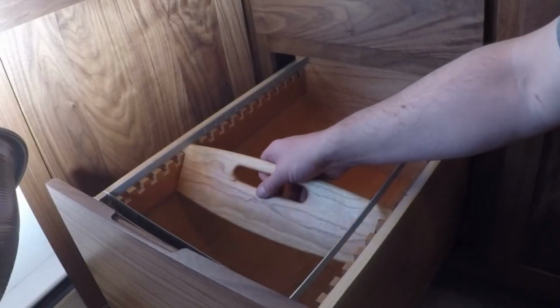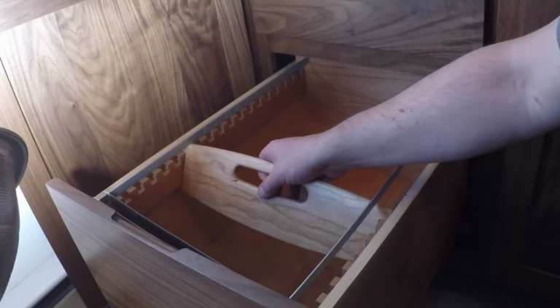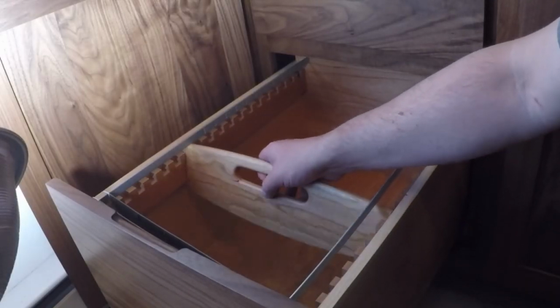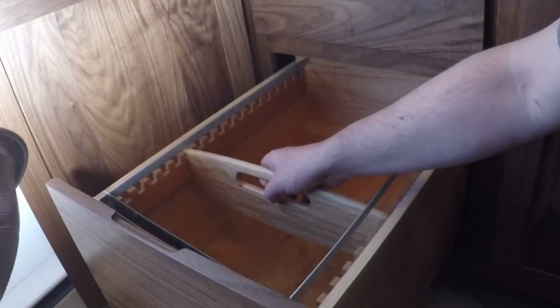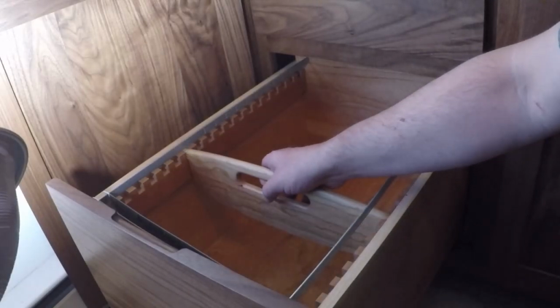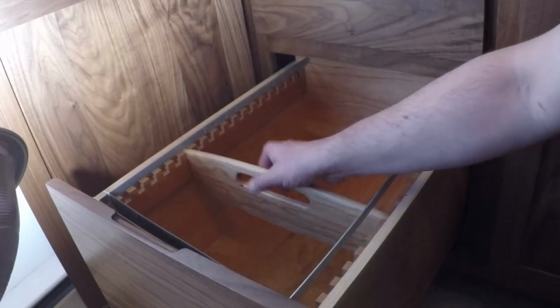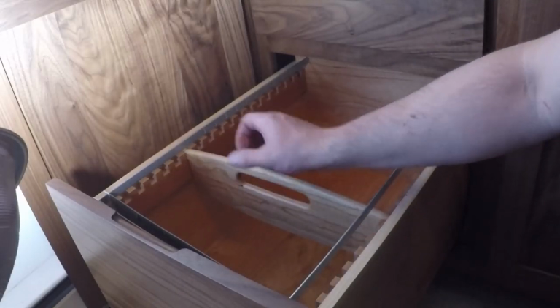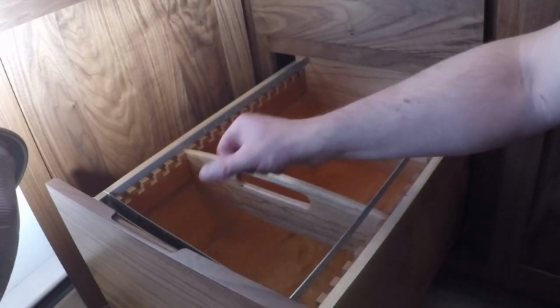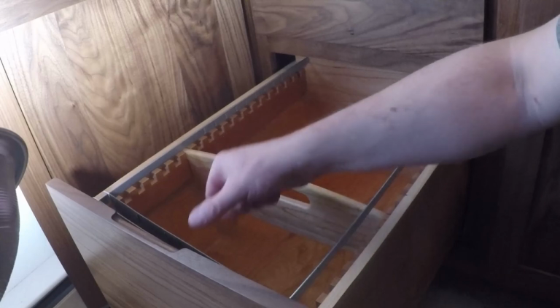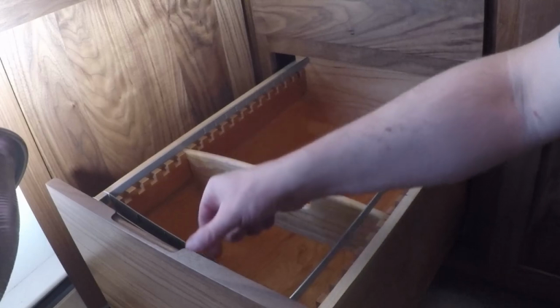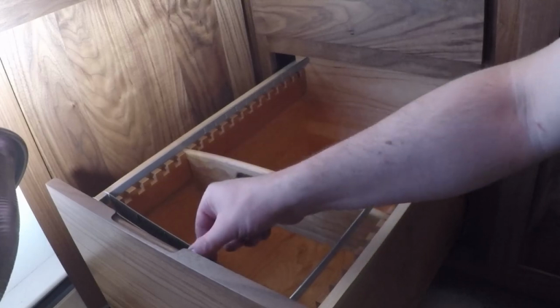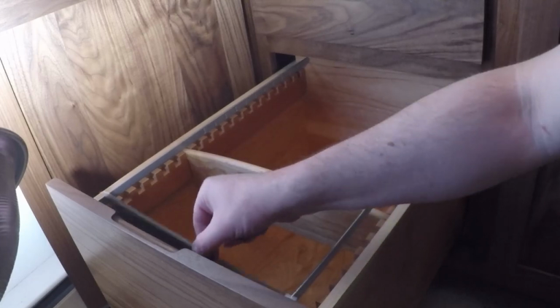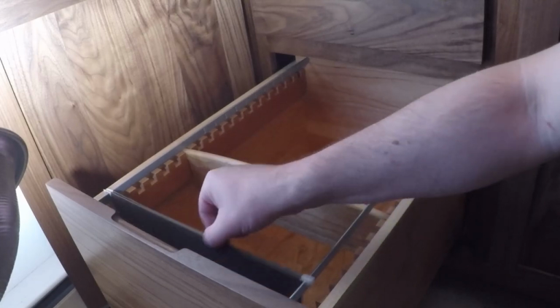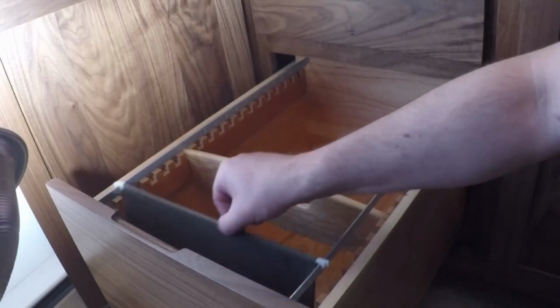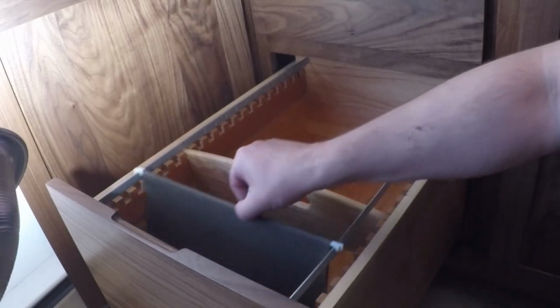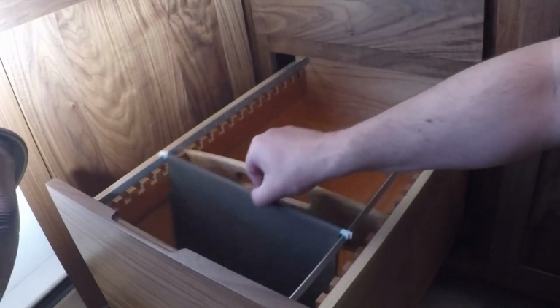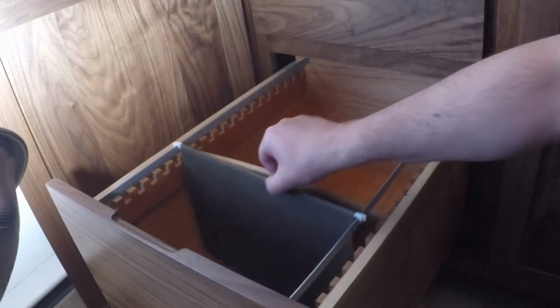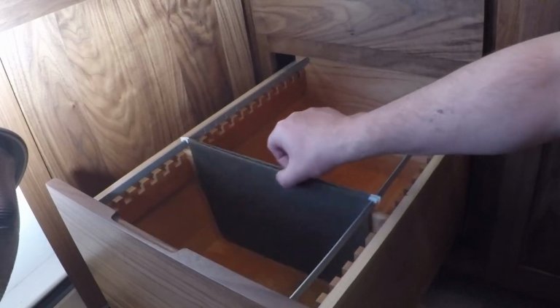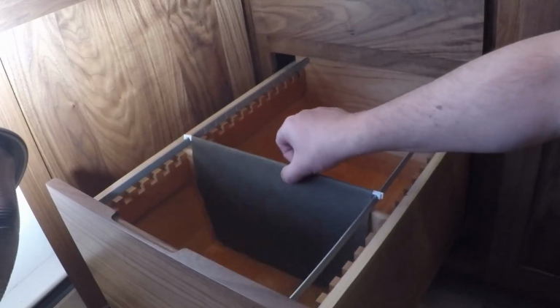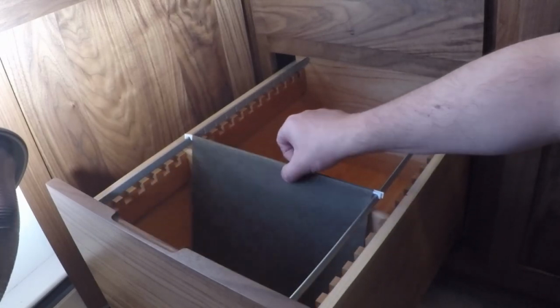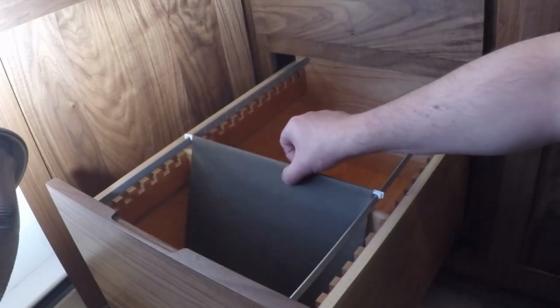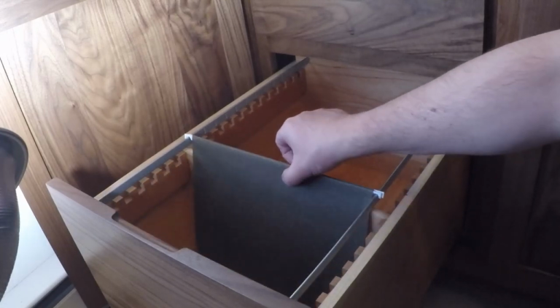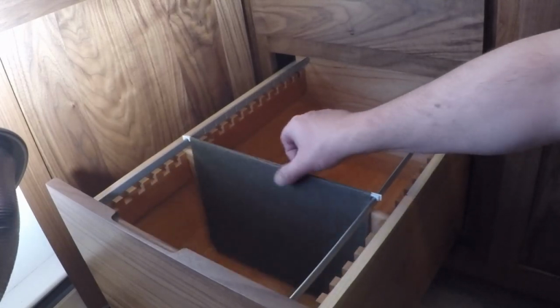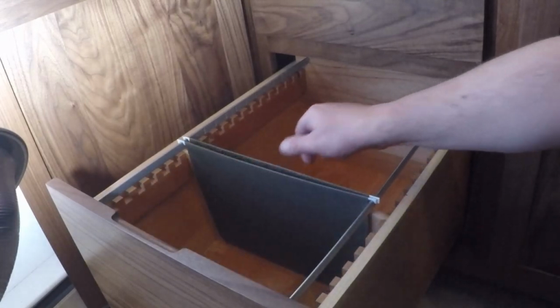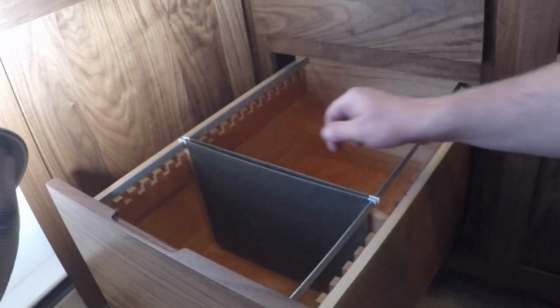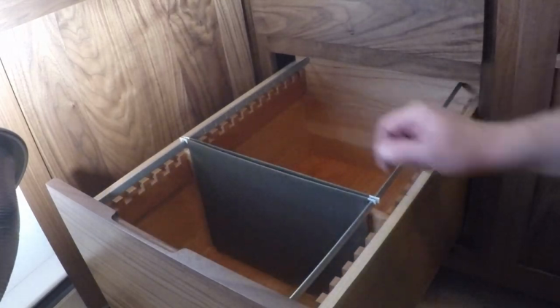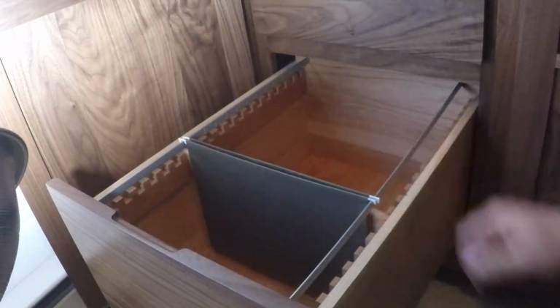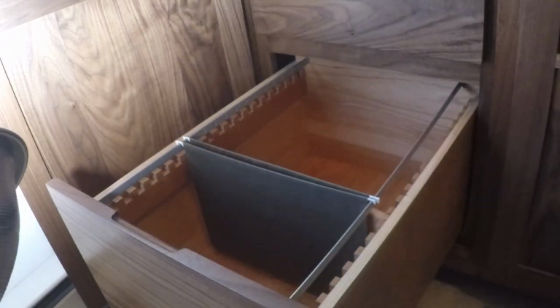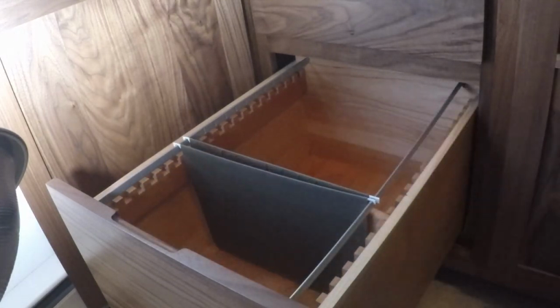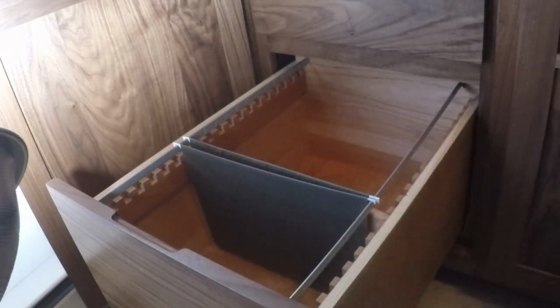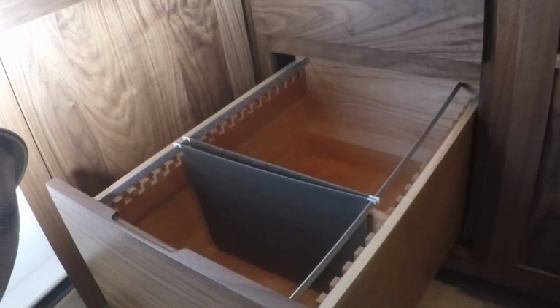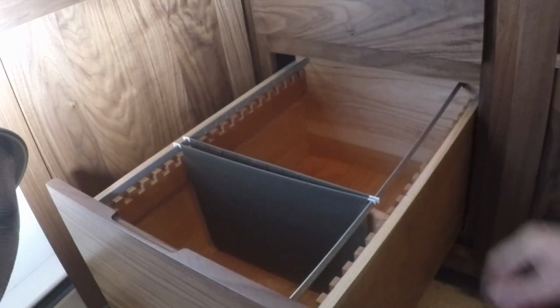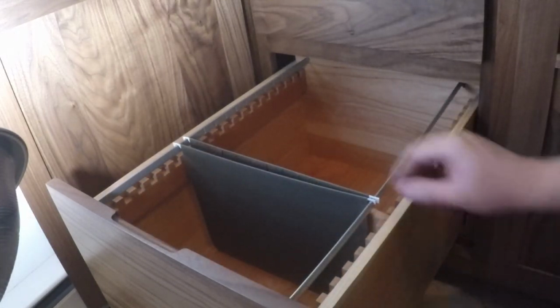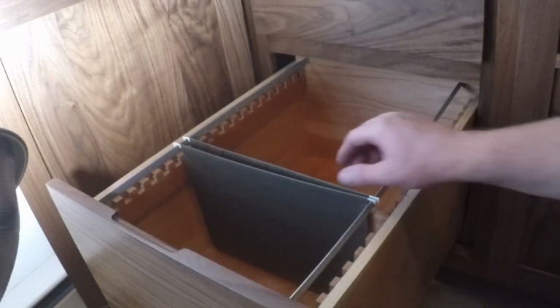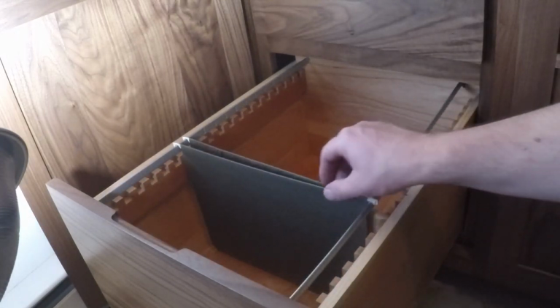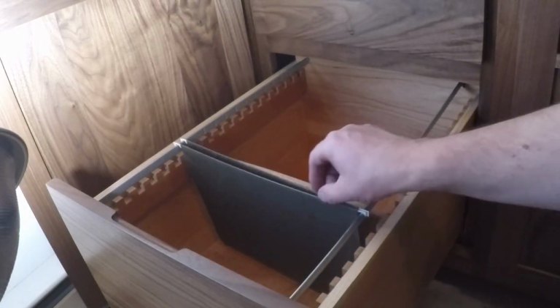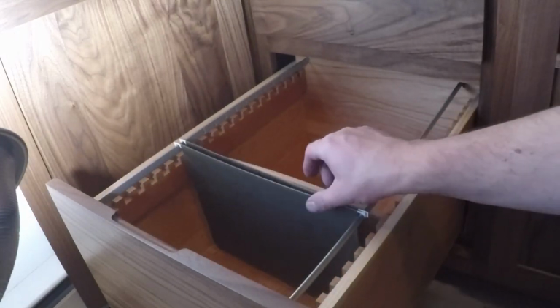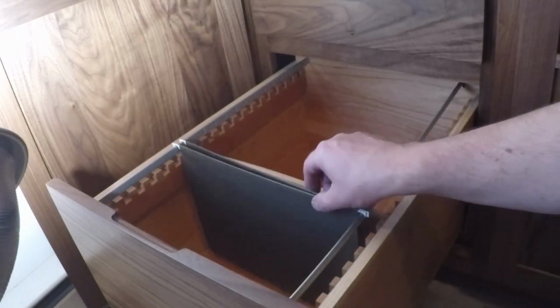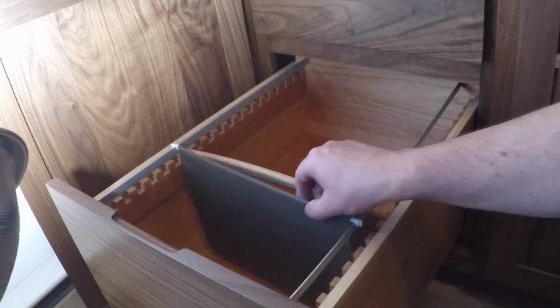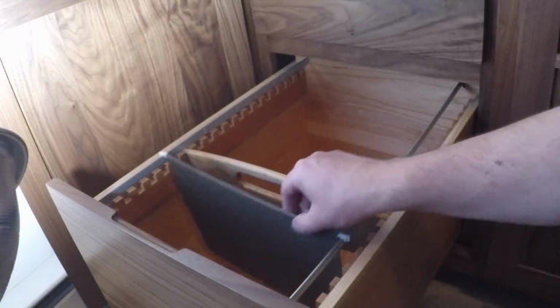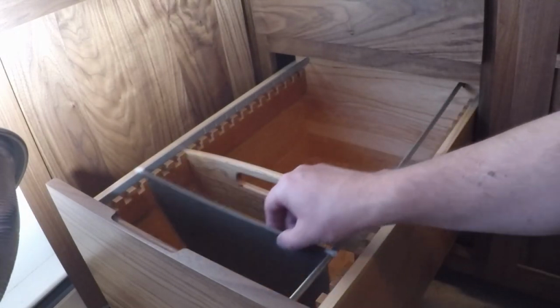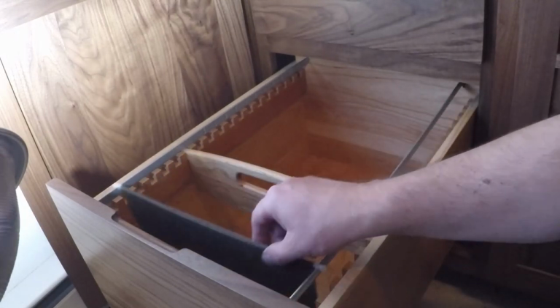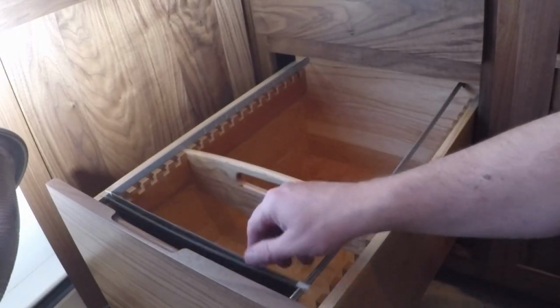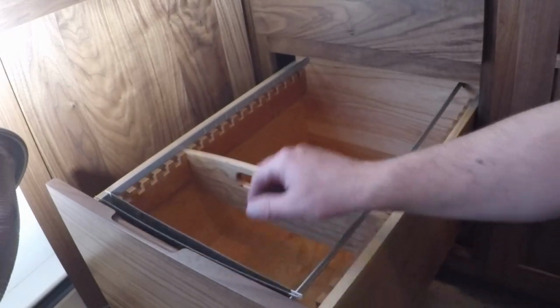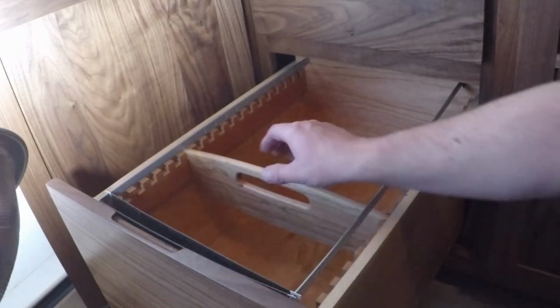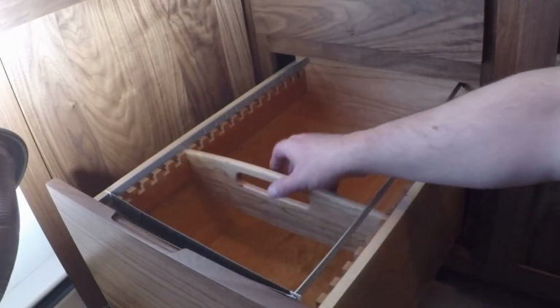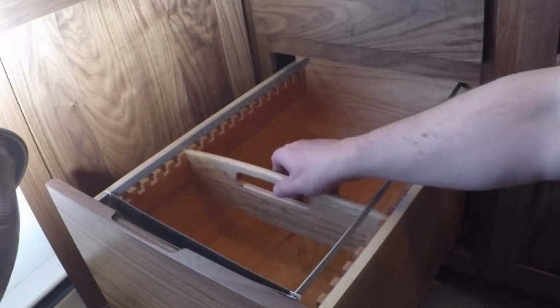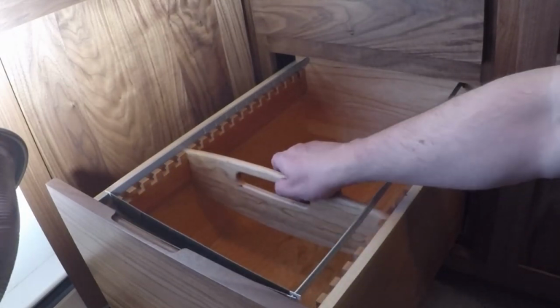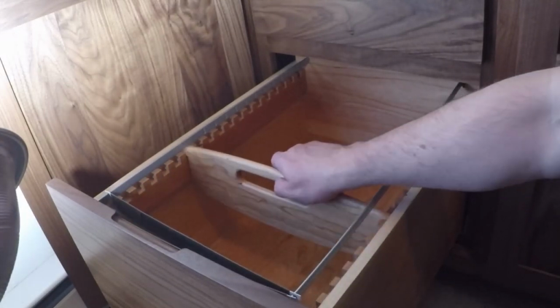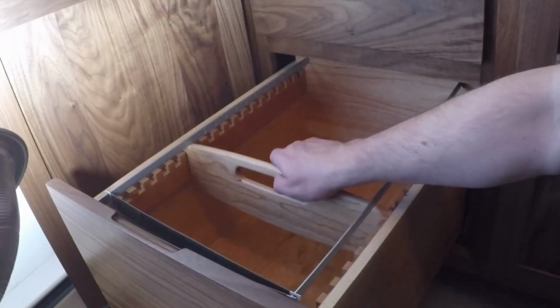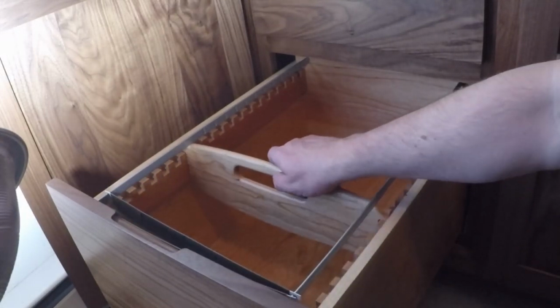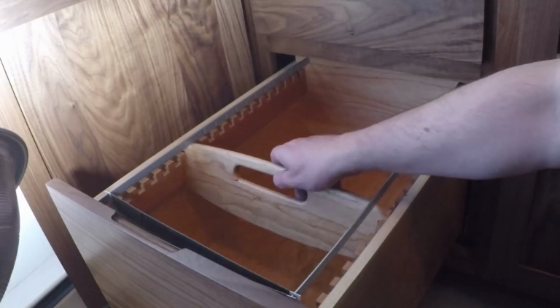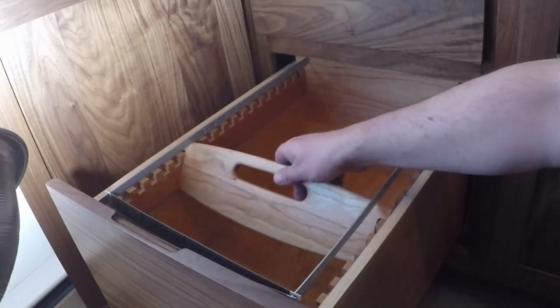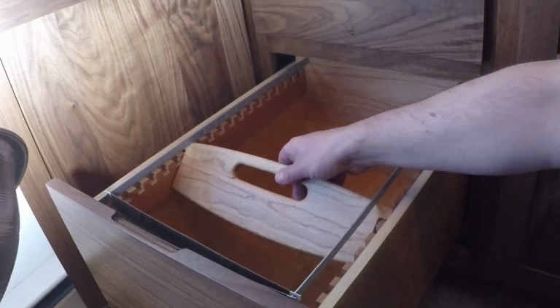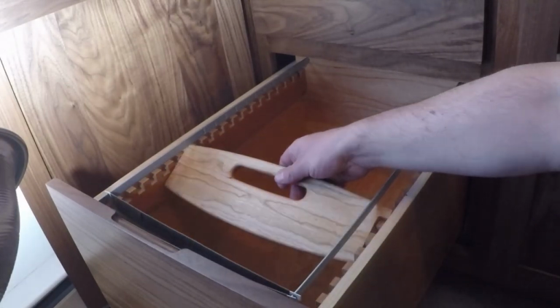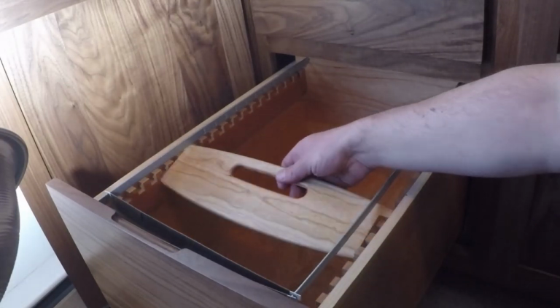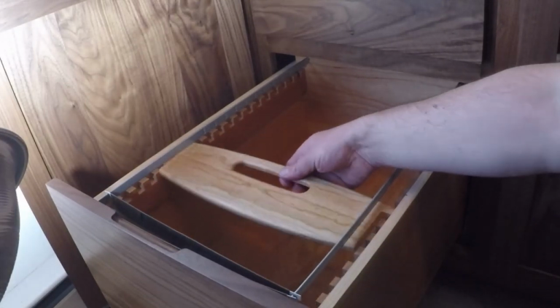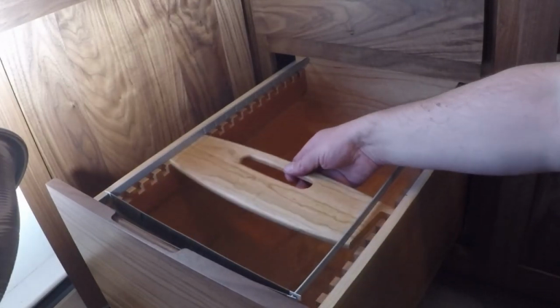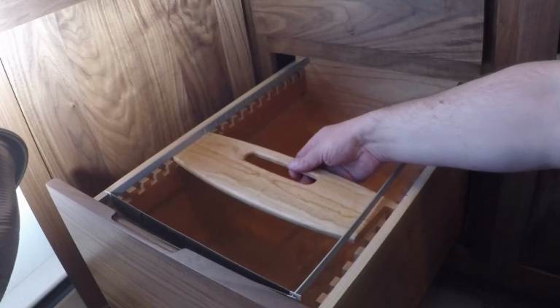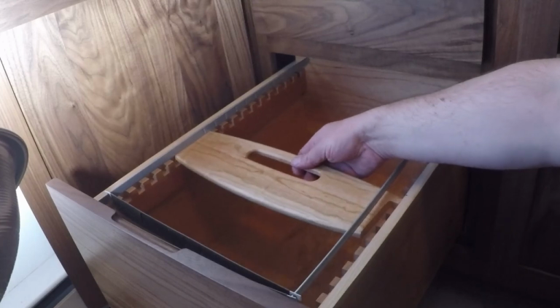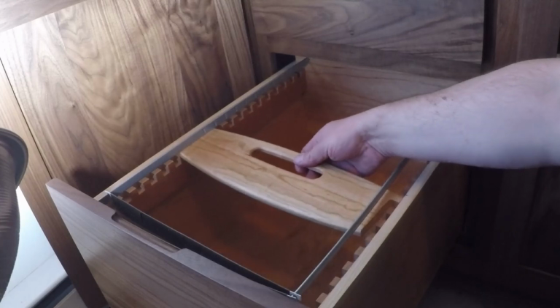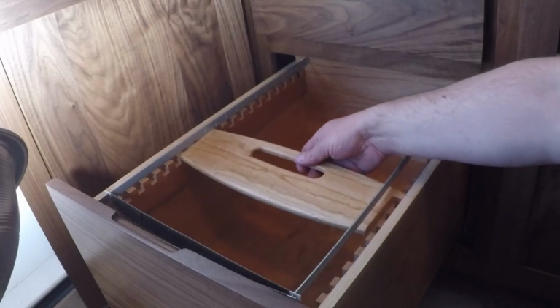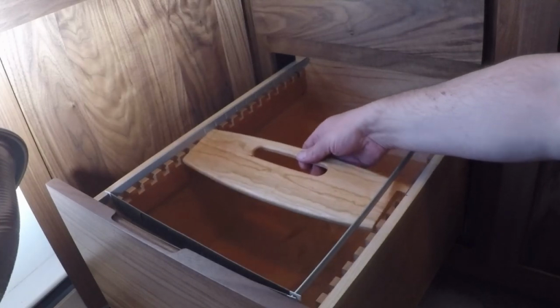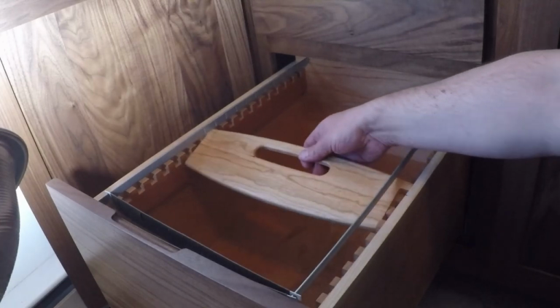Then I installed the hinges for the doors and the soft close hardware for the drawers, and headed out to the client to install it.